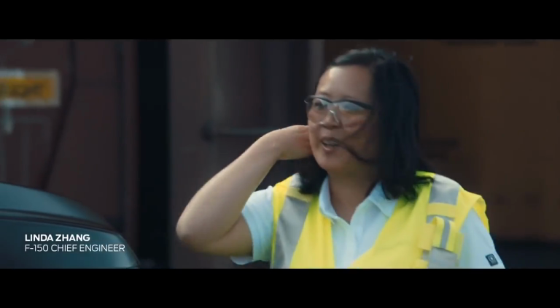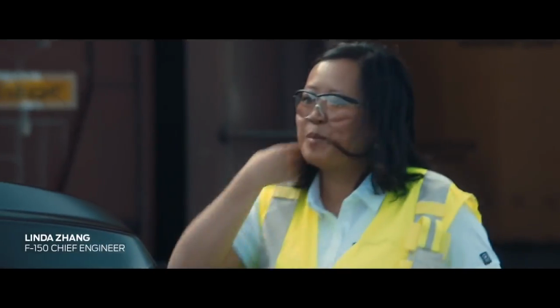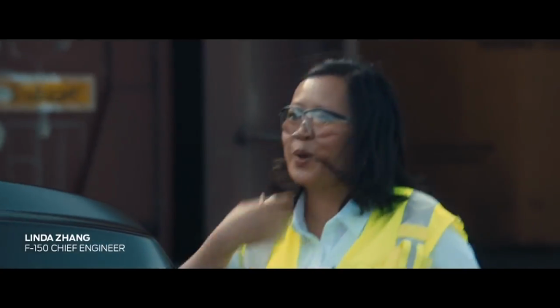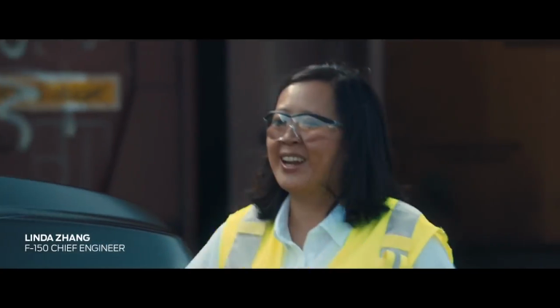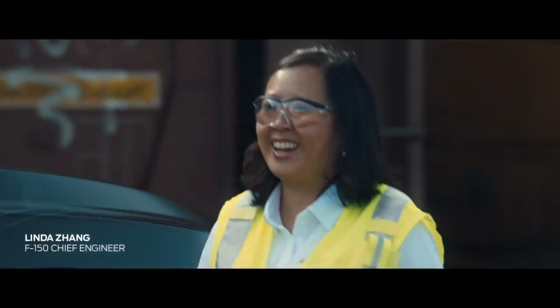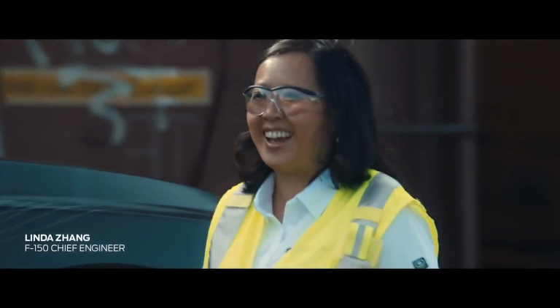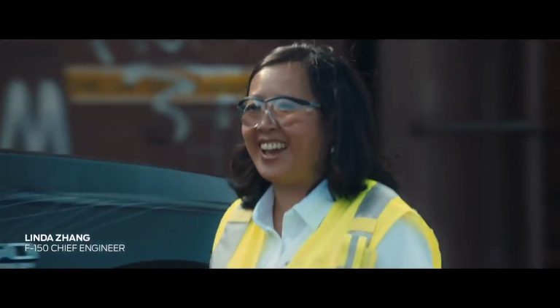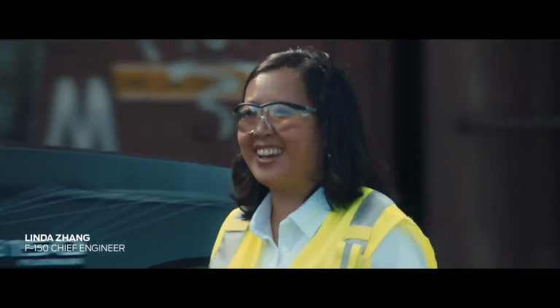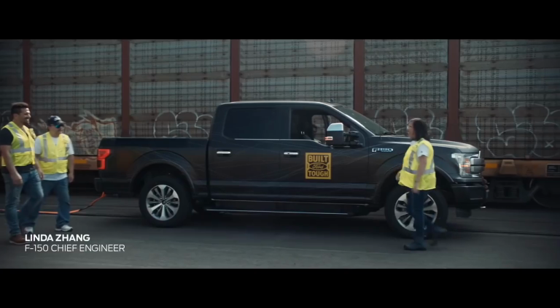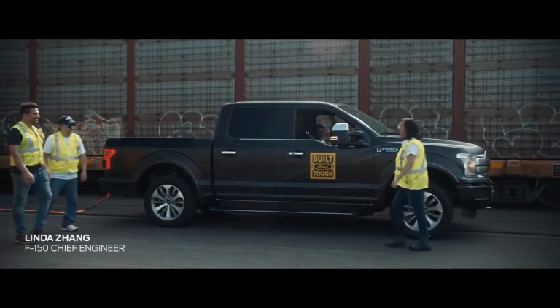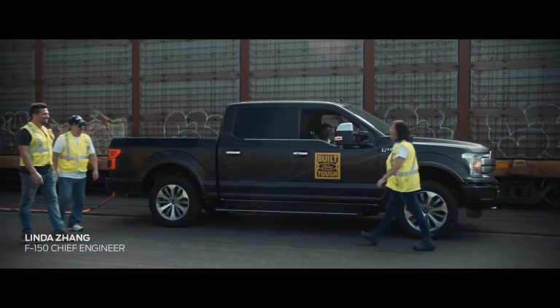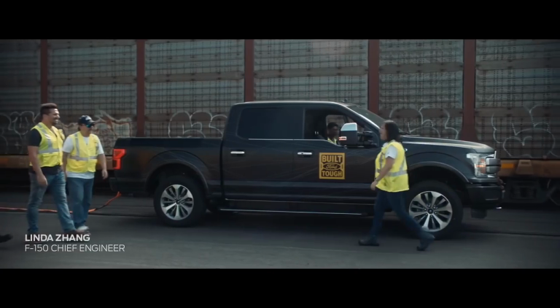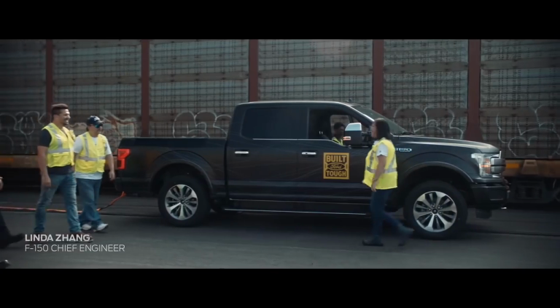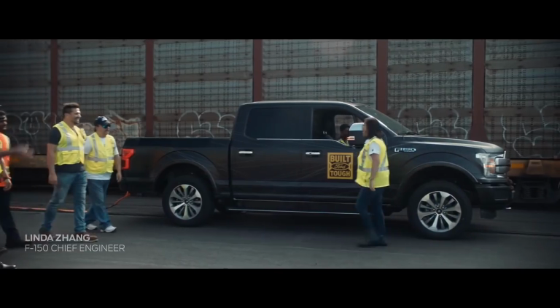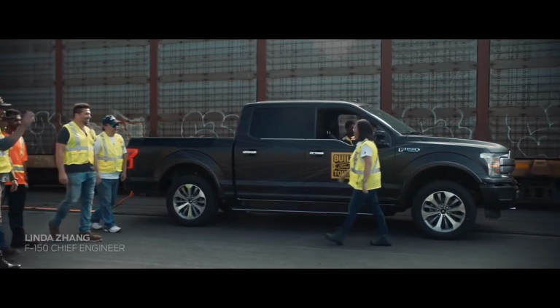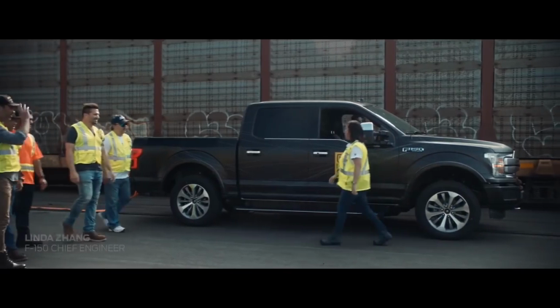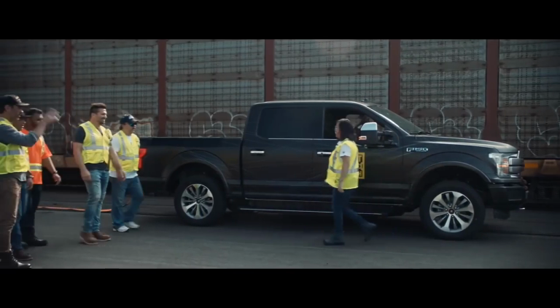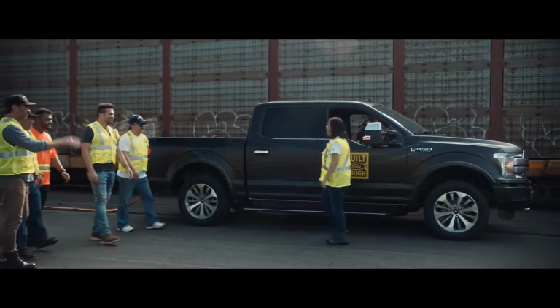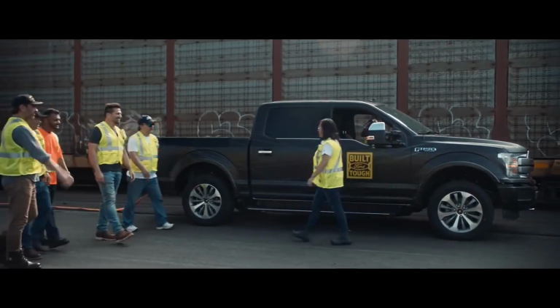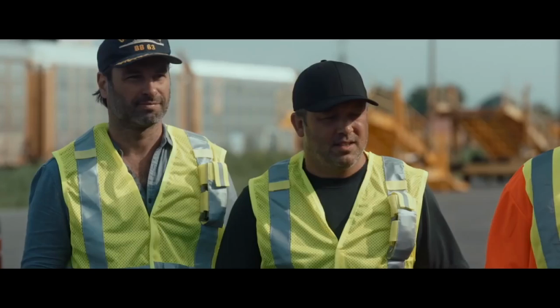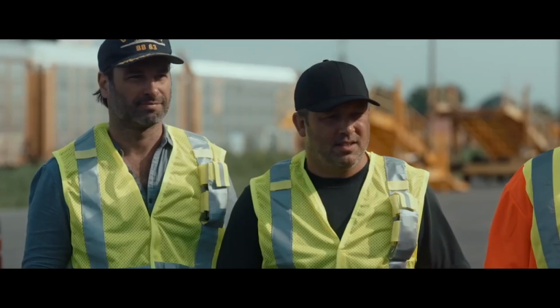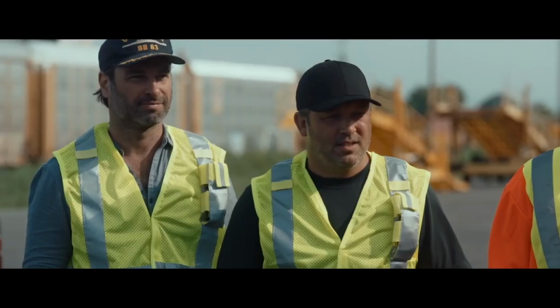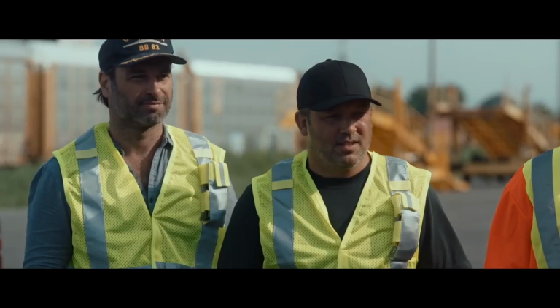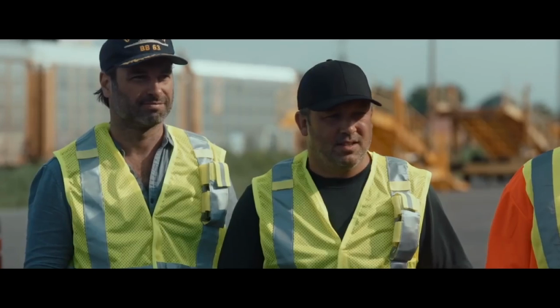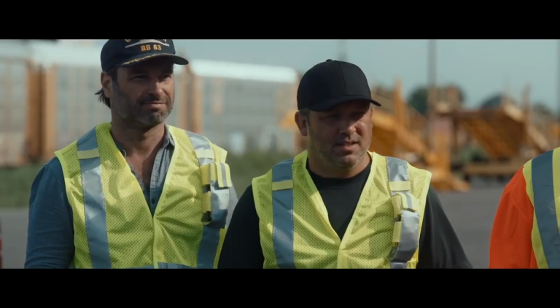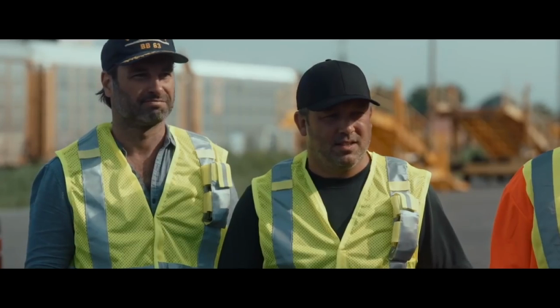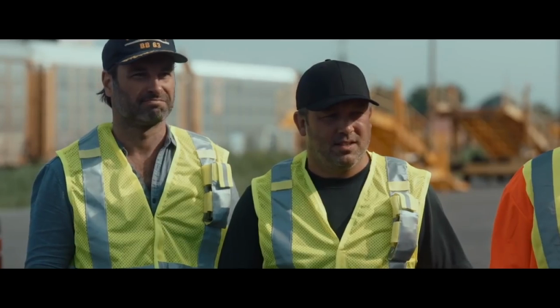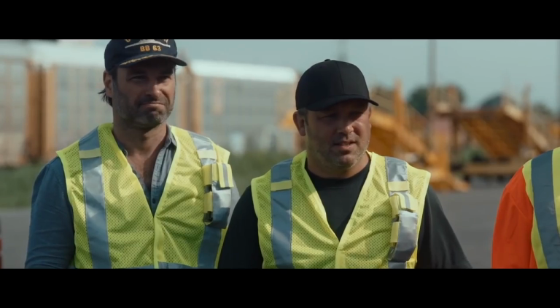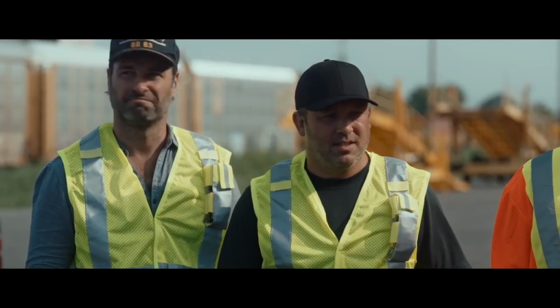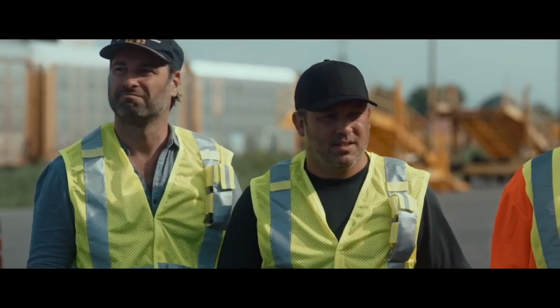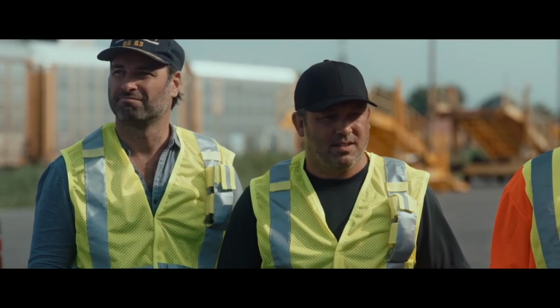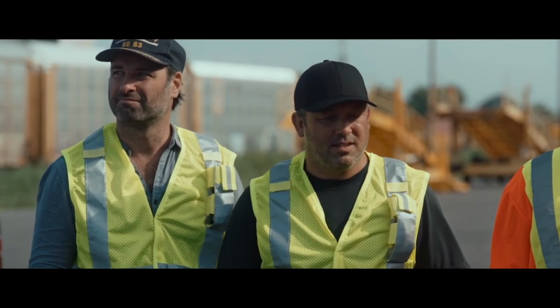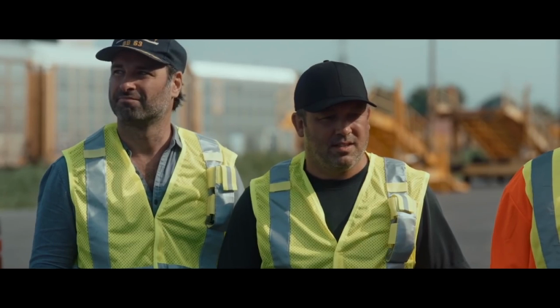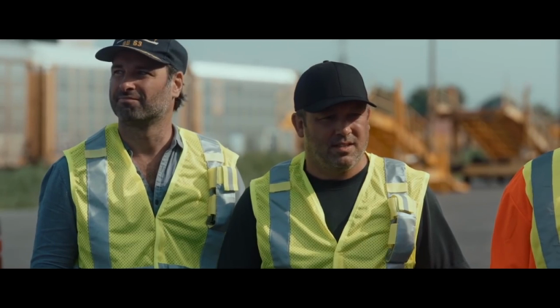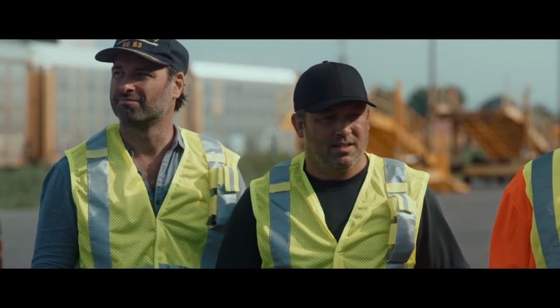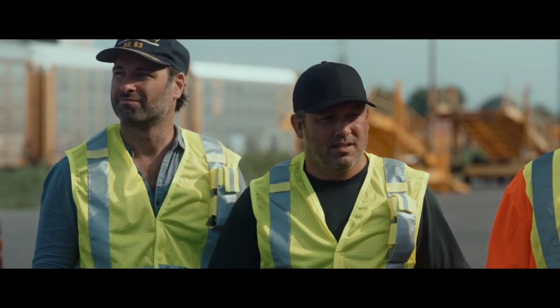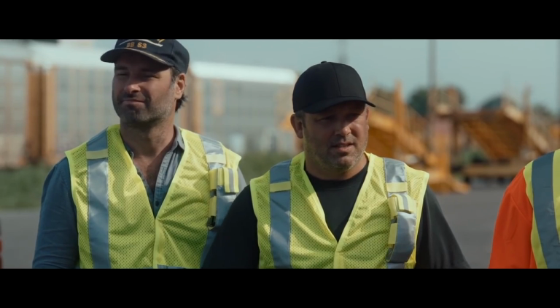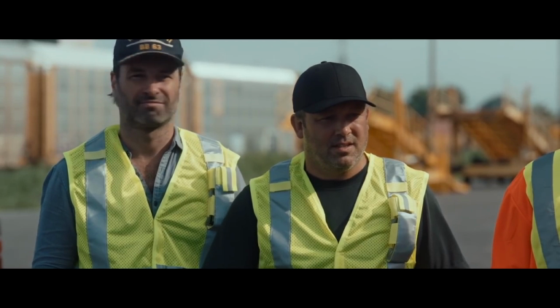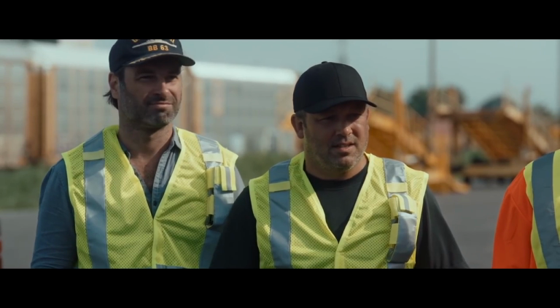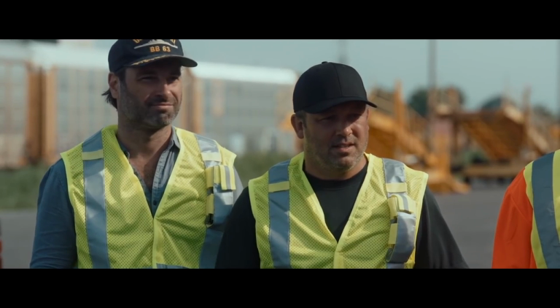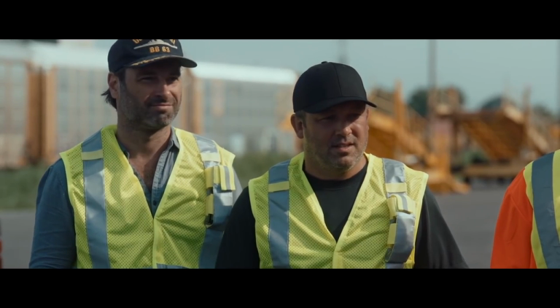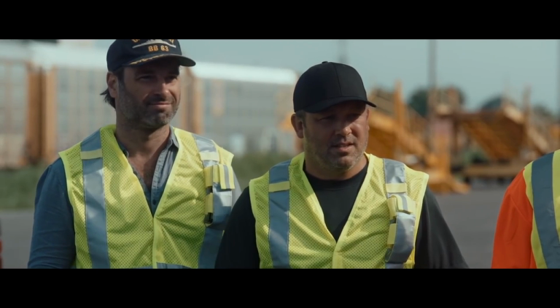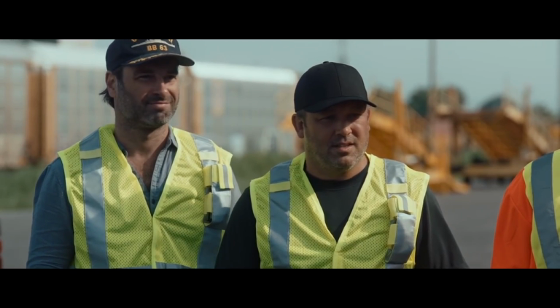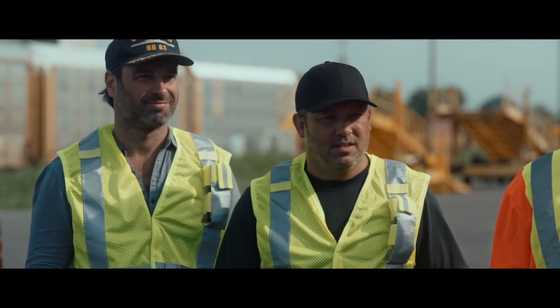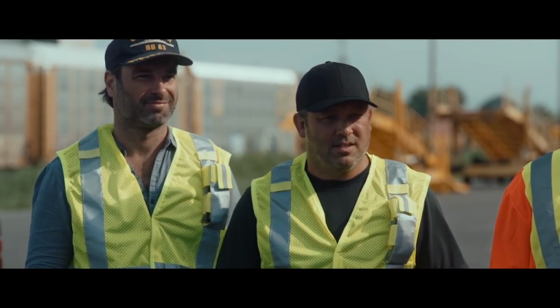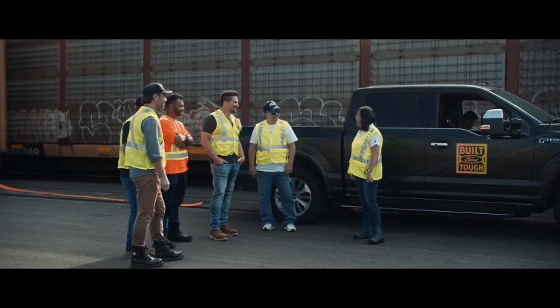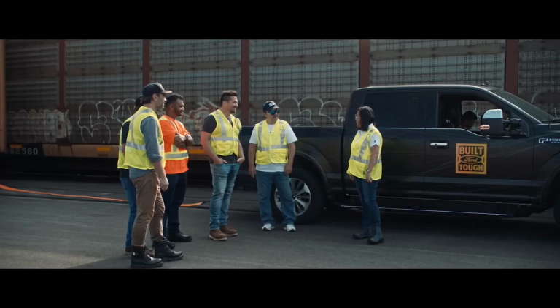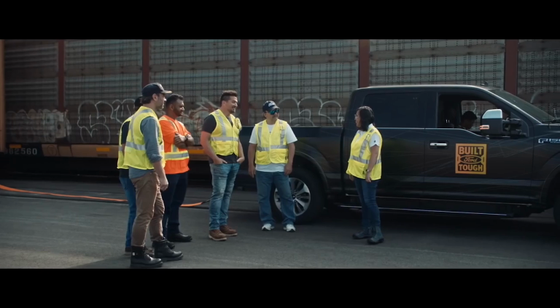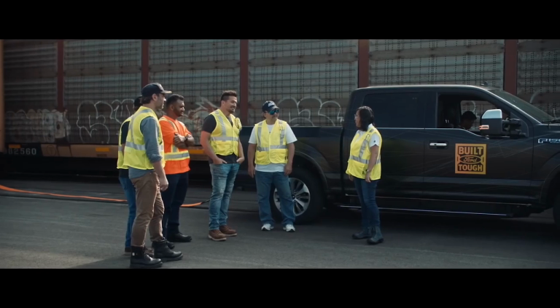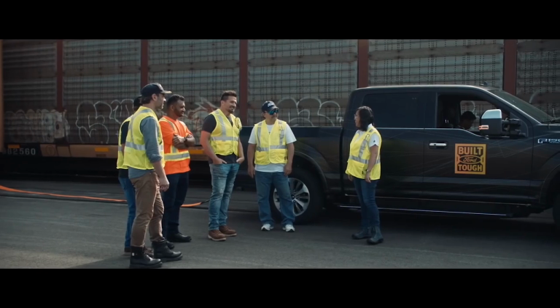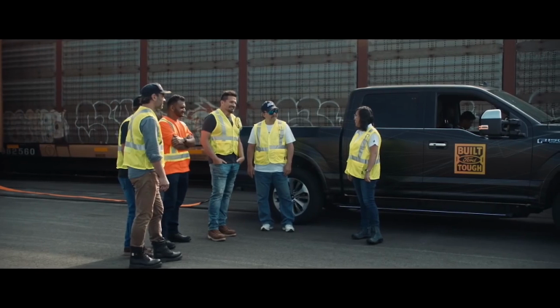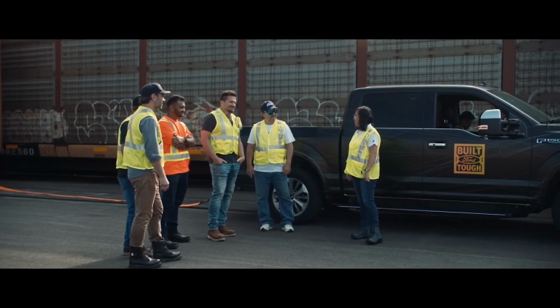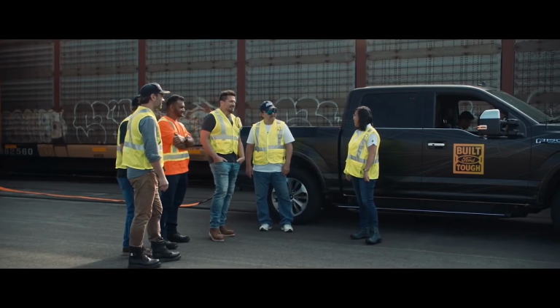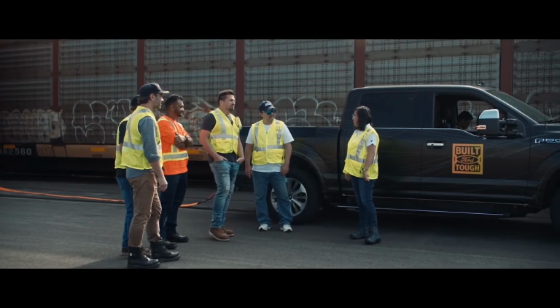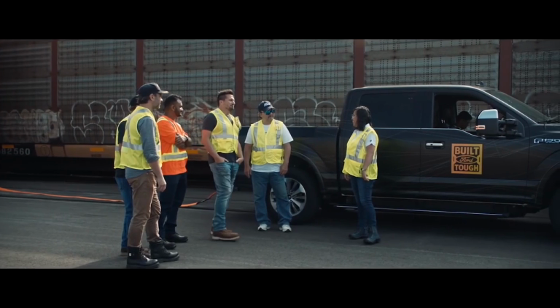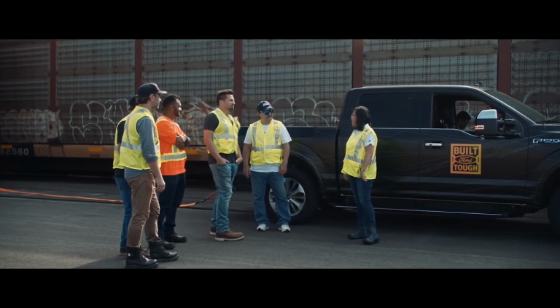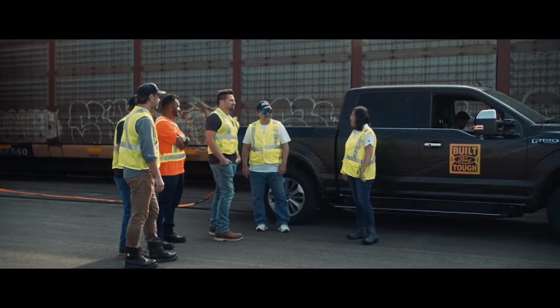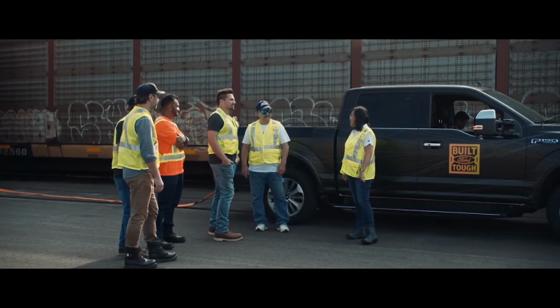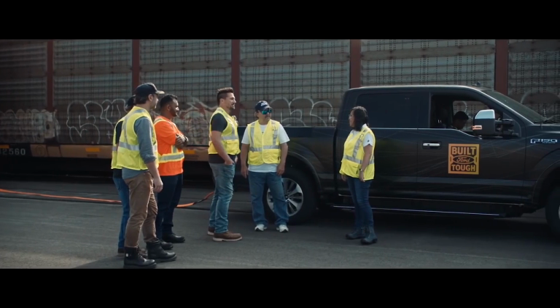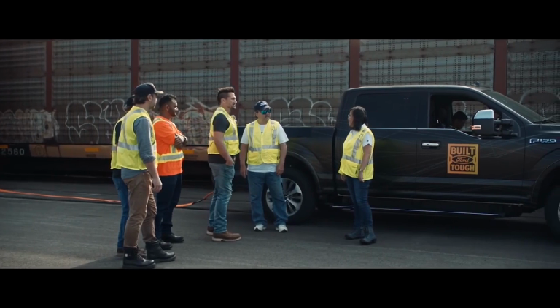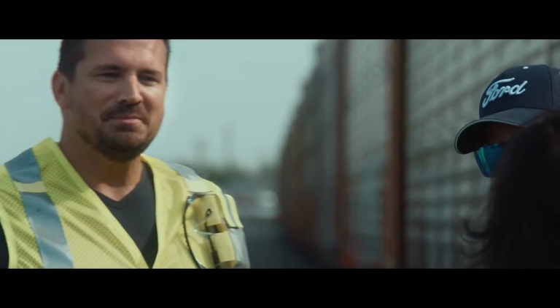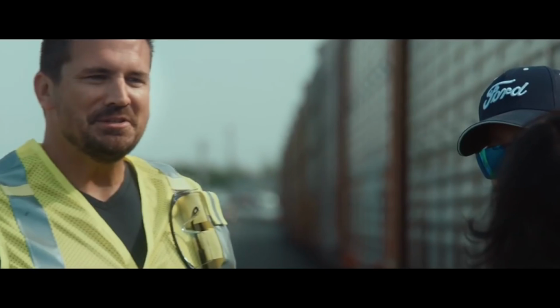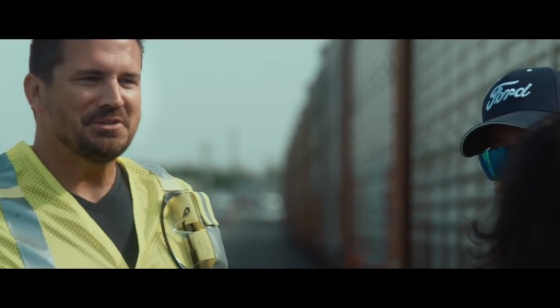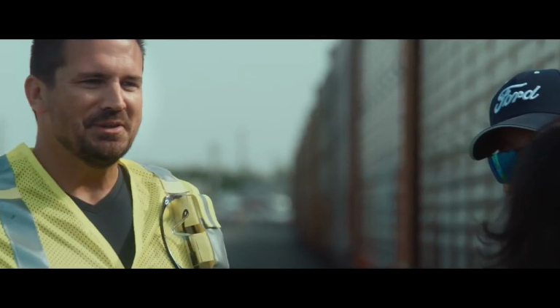Good morning, guys. Hey, how are you? So as you can see, we're here at the rail yards. What do you think we're going to do today? It's a mystery.